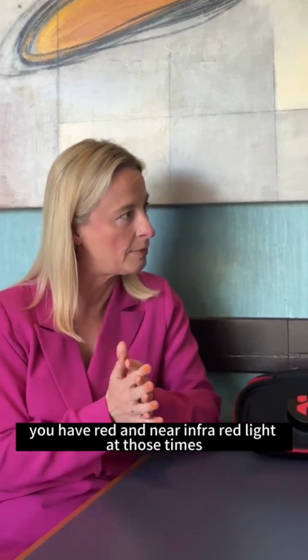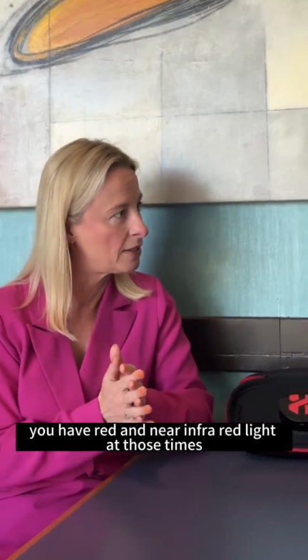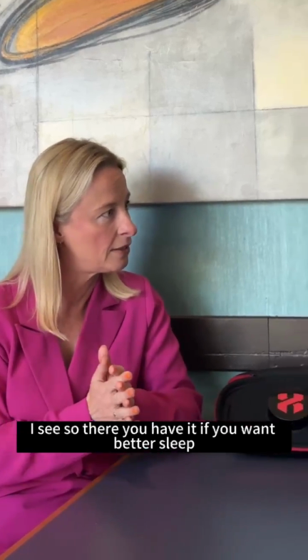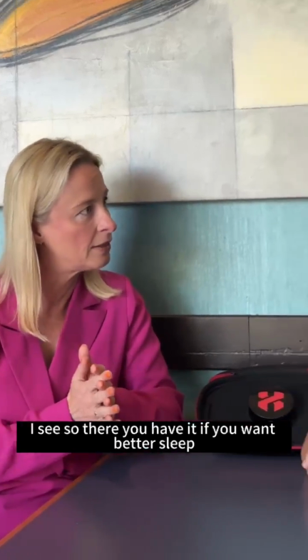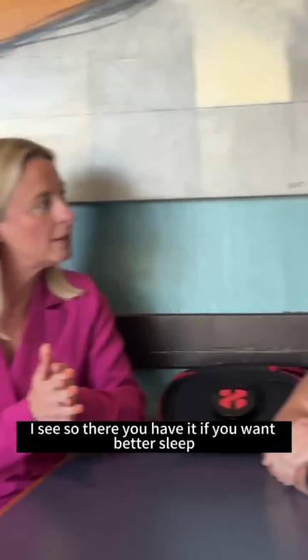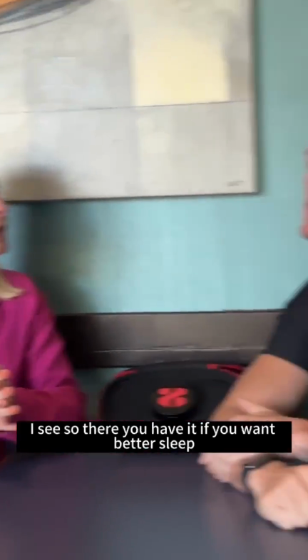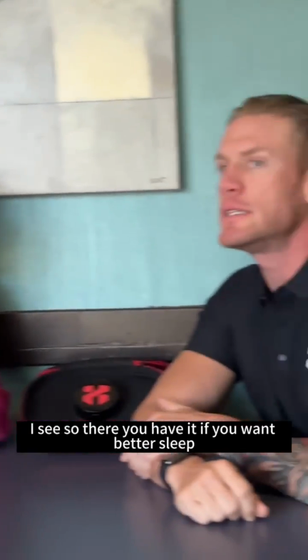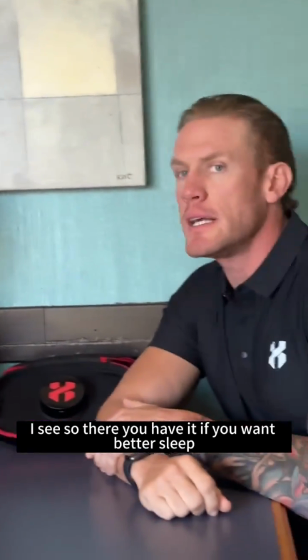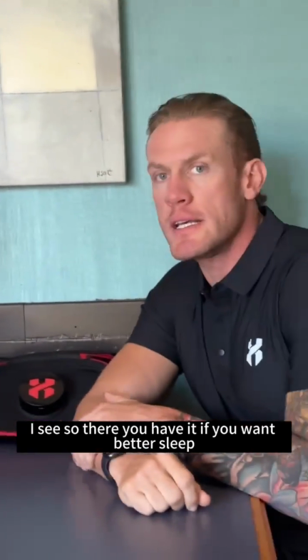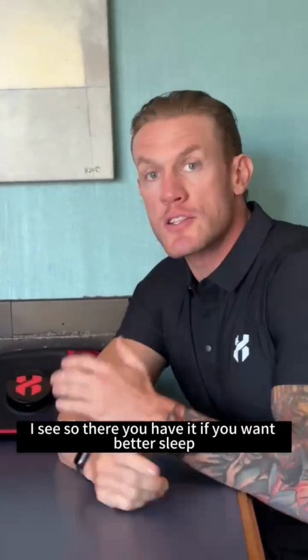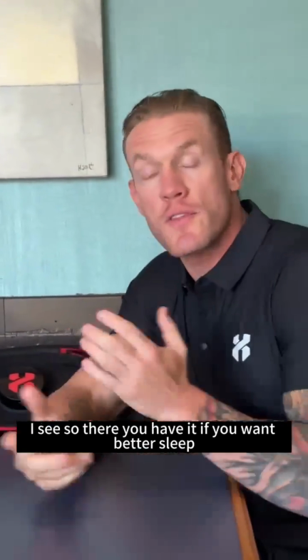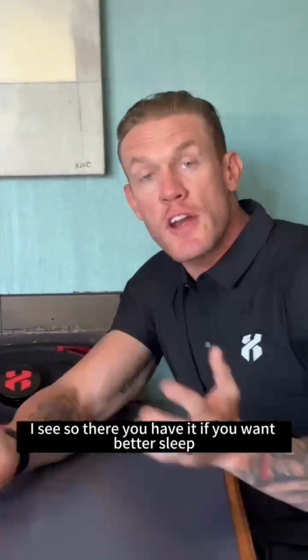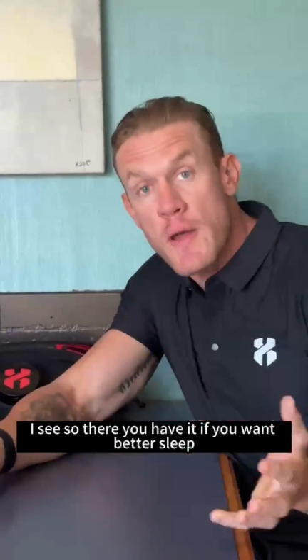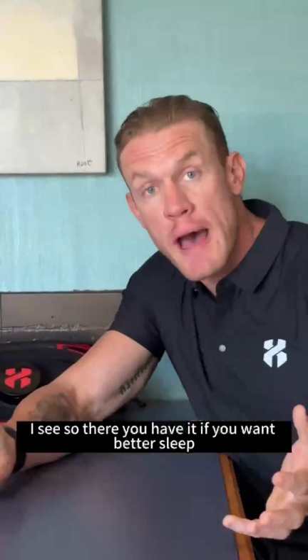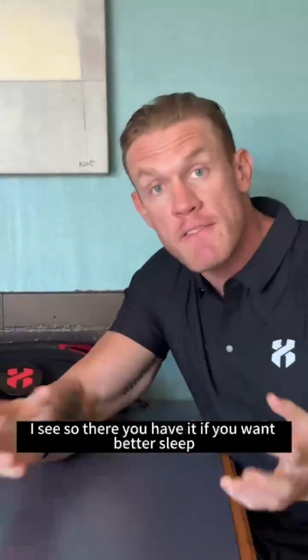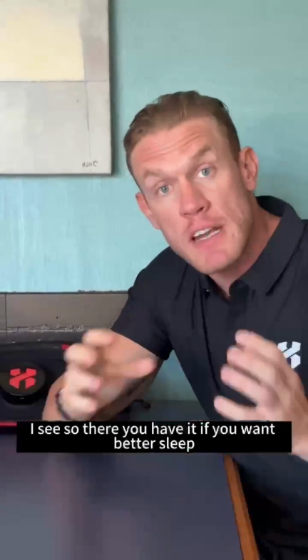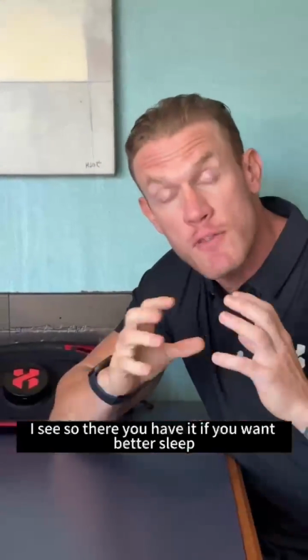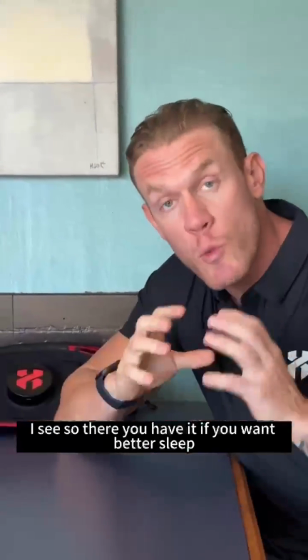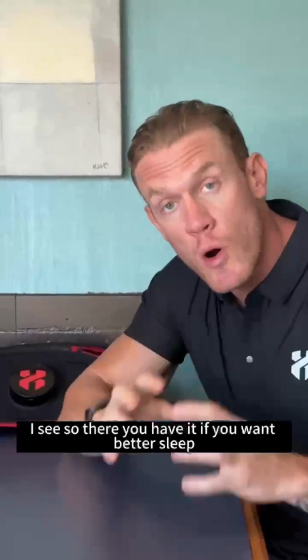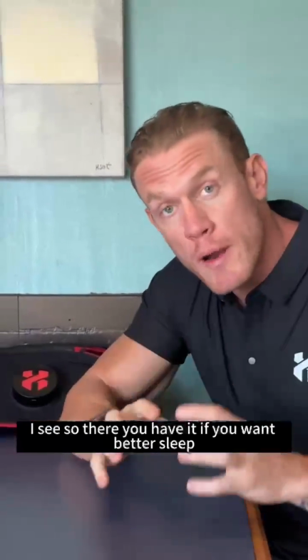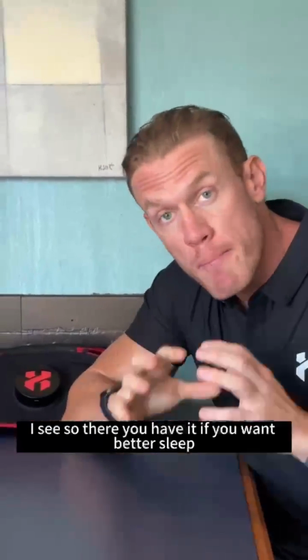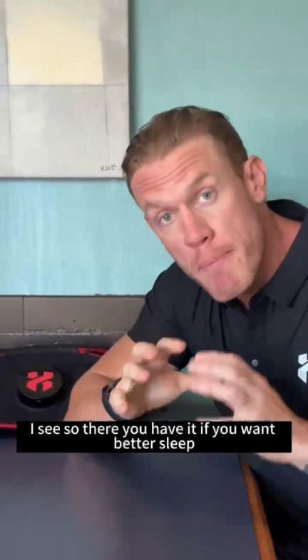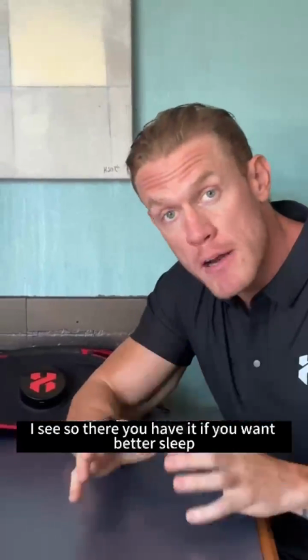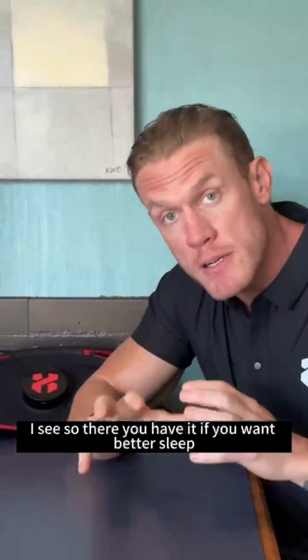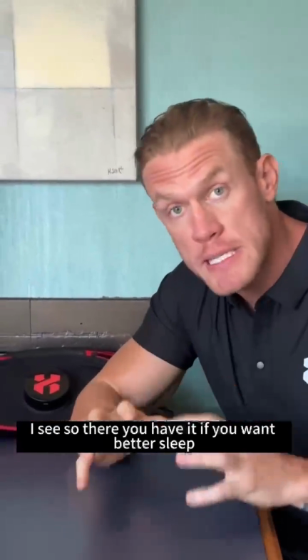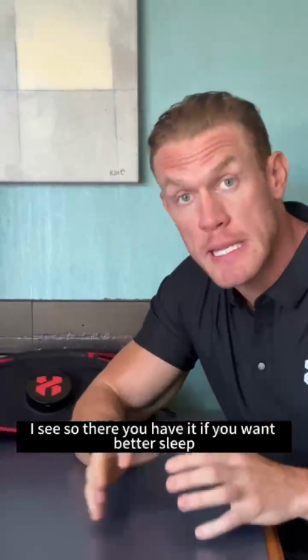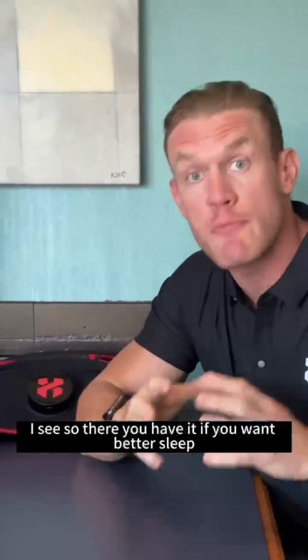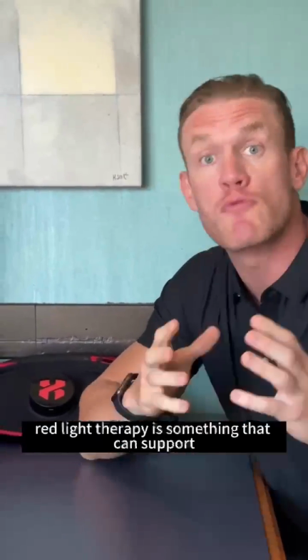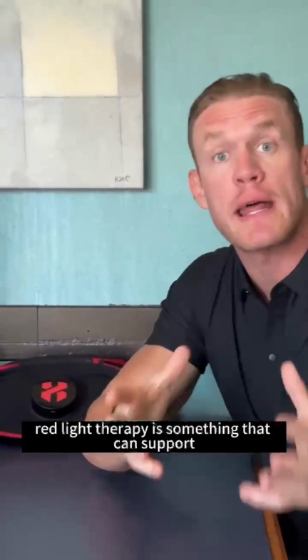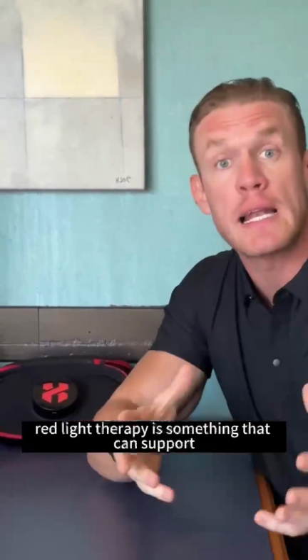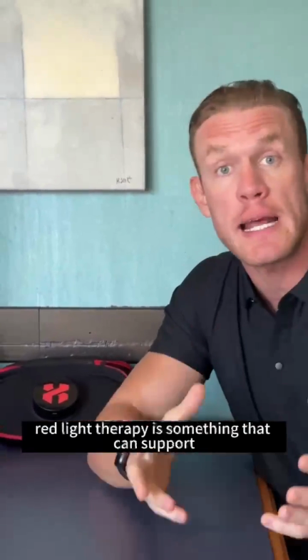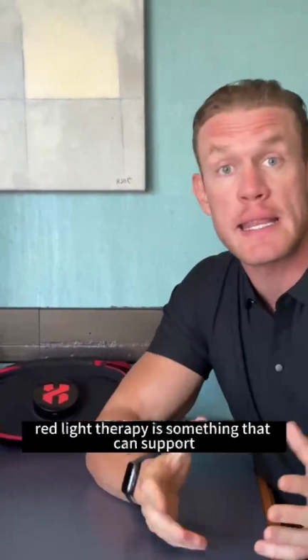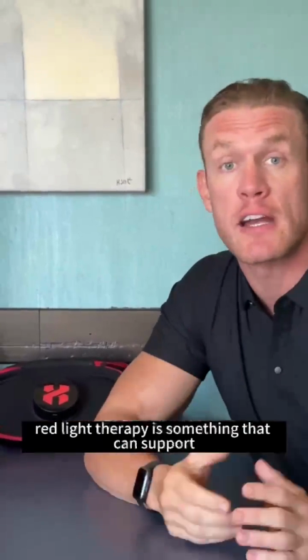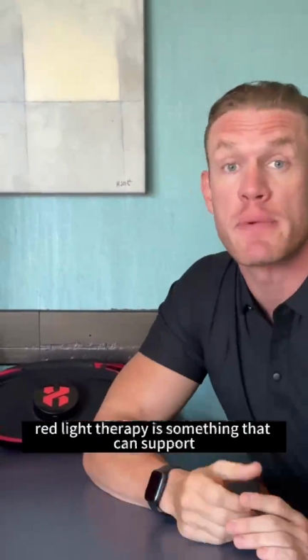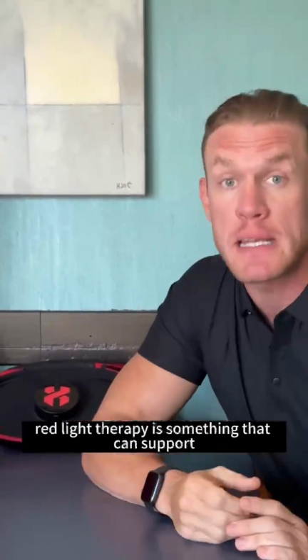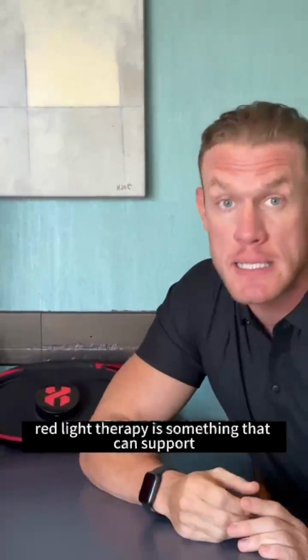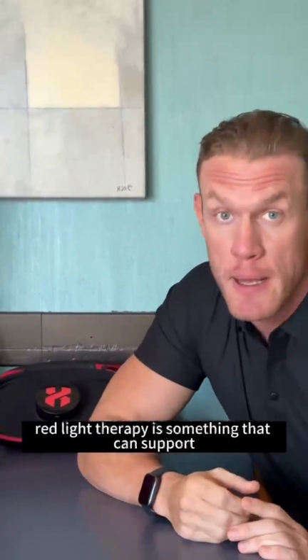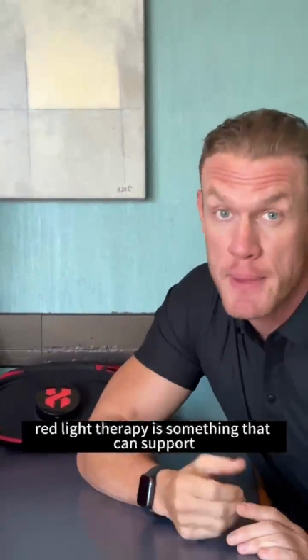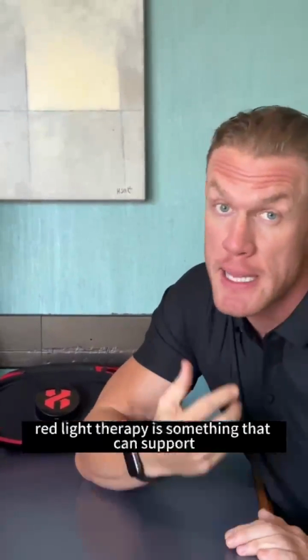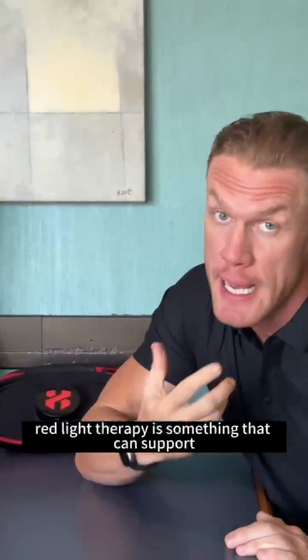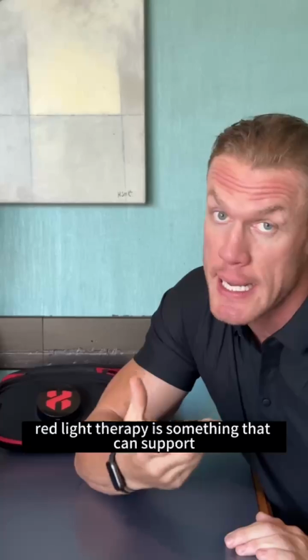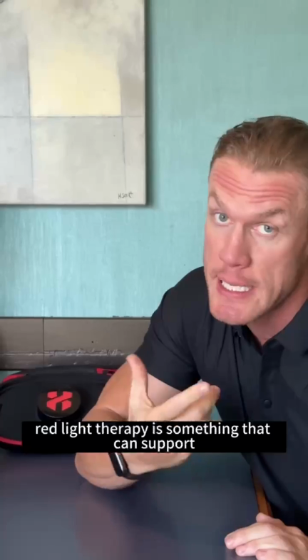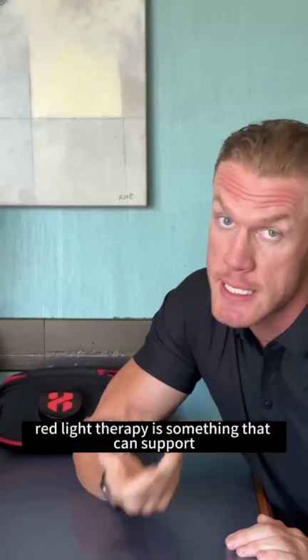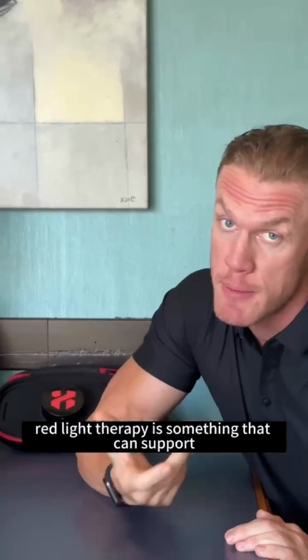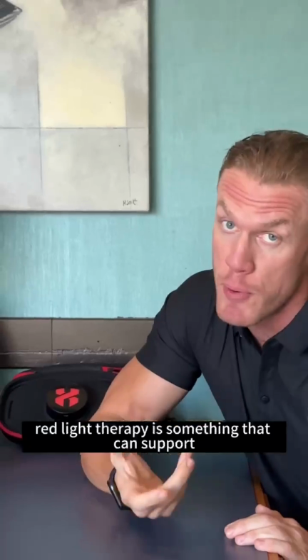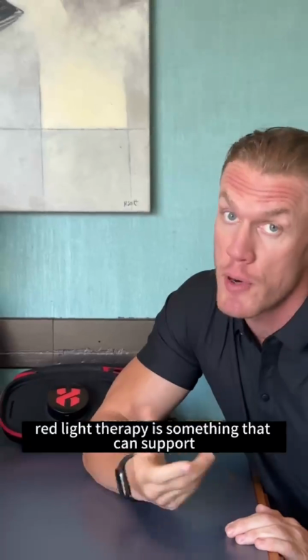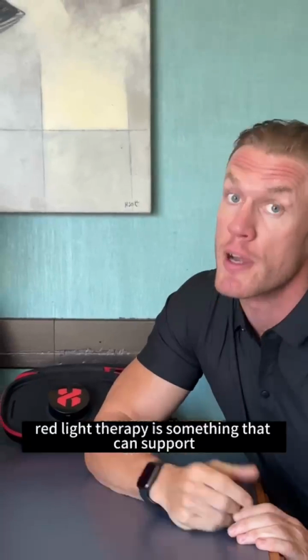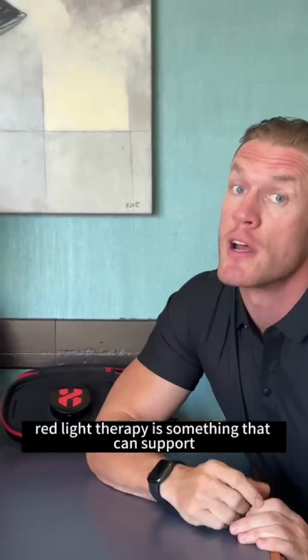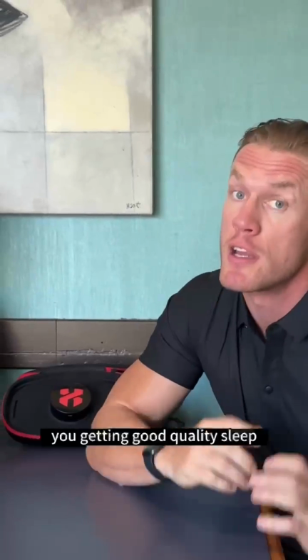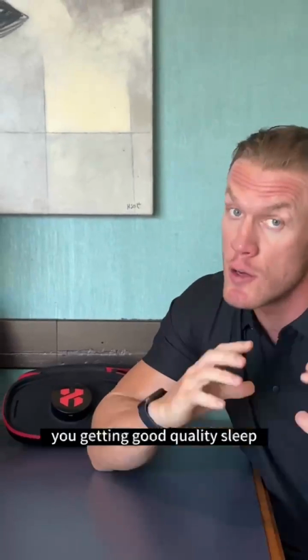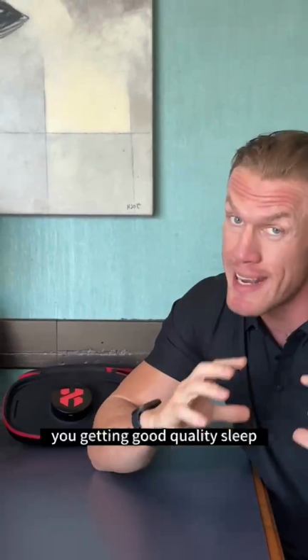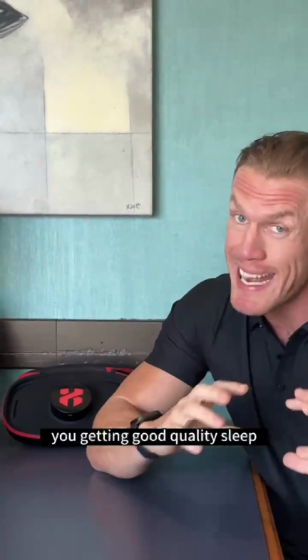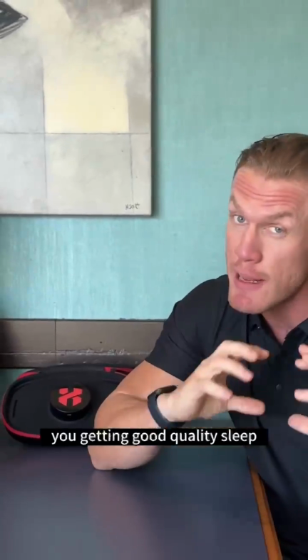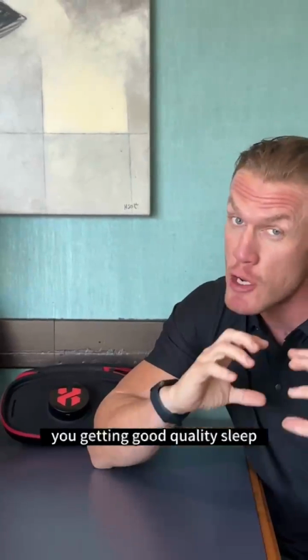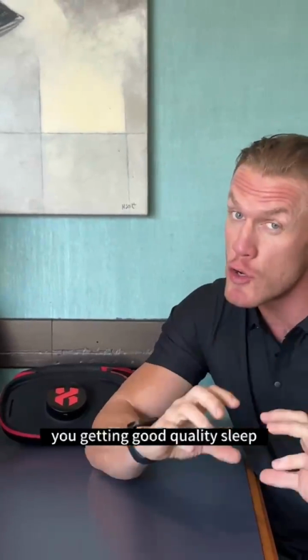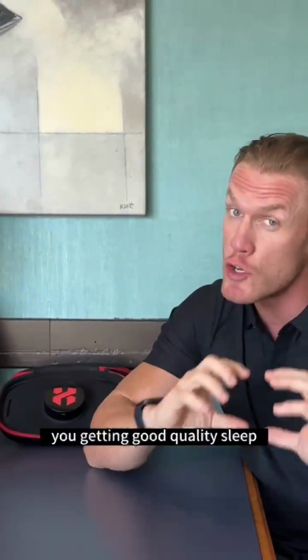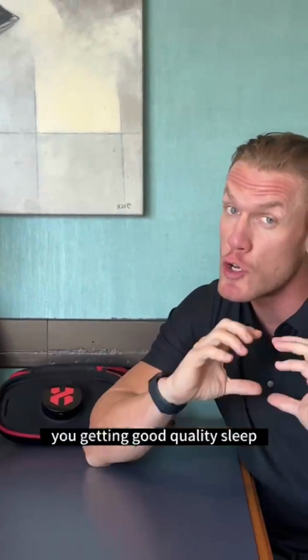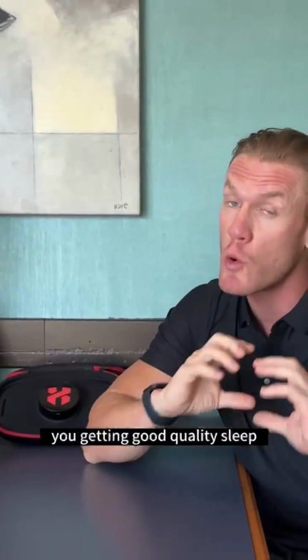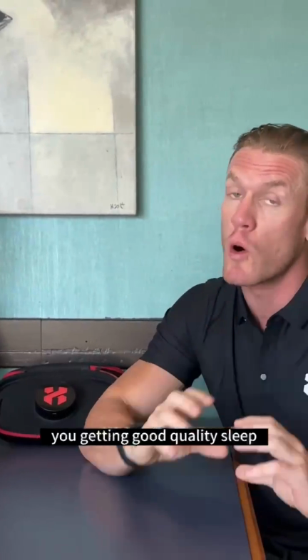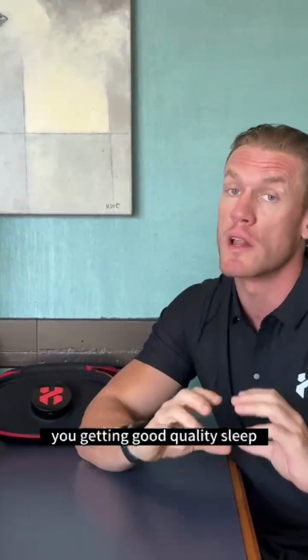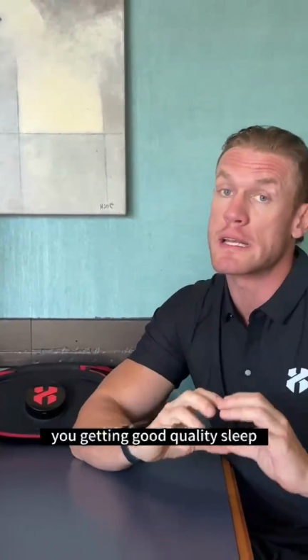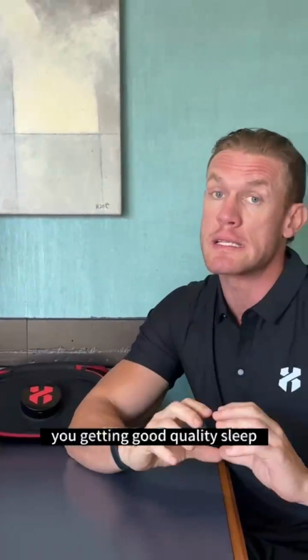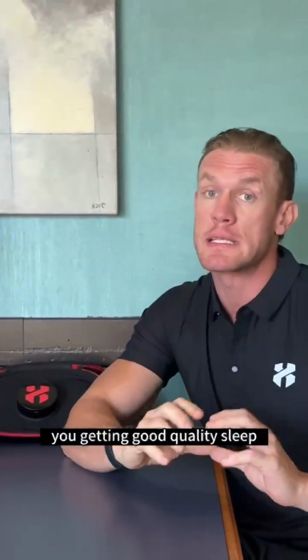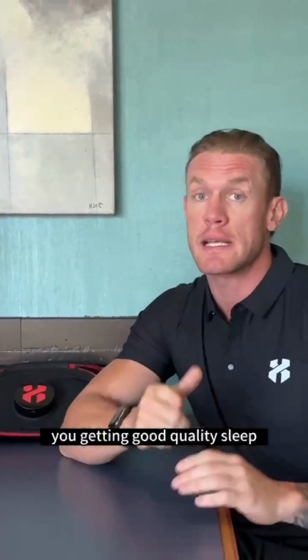You can kind of simulate this sun-up, sun-down exposure because predominantly you have red and near-infrared light at those times. So there you have it — if you want better sleep, red light therapy is something that can support you in getting good quality sleep.